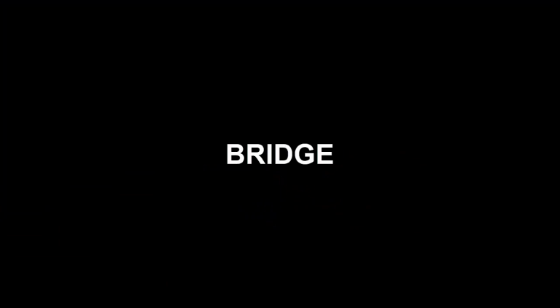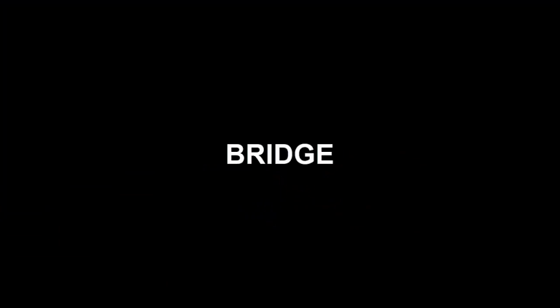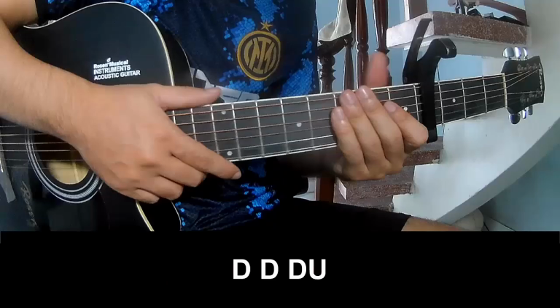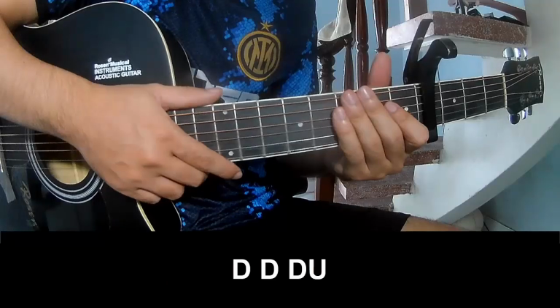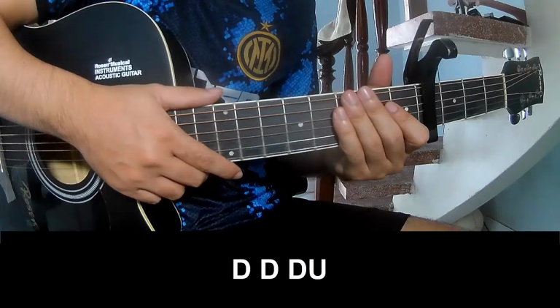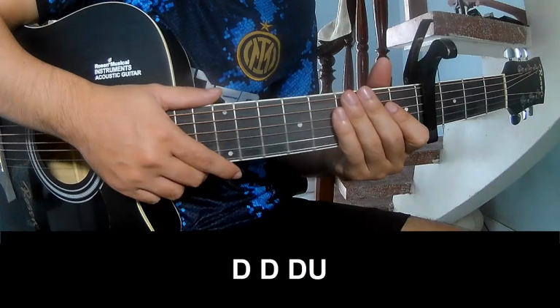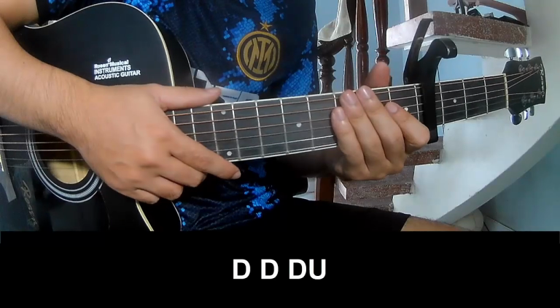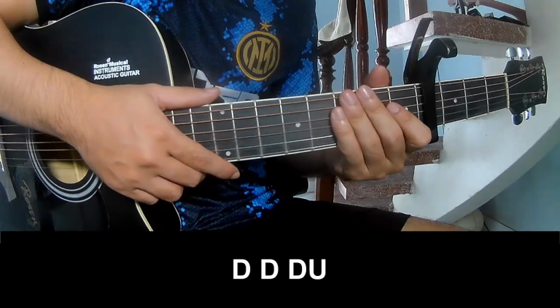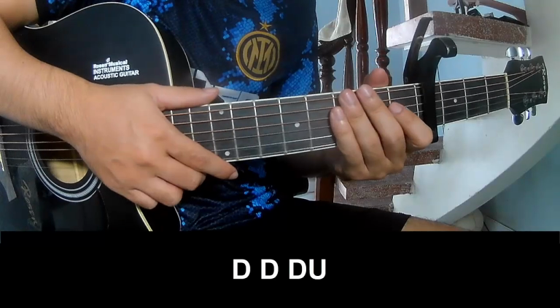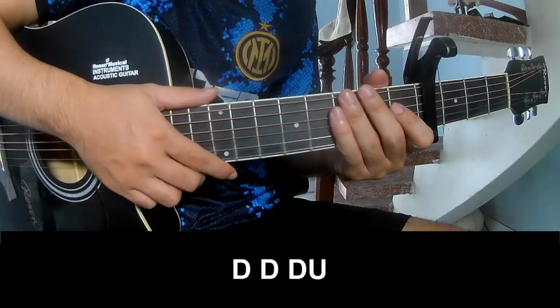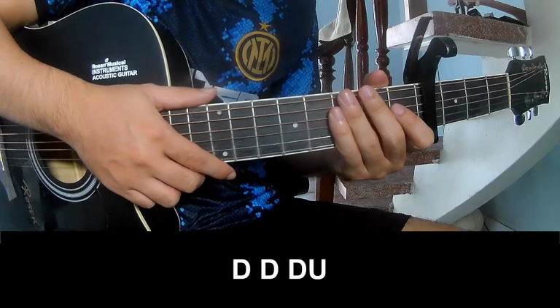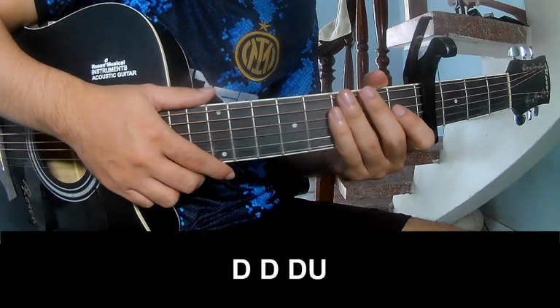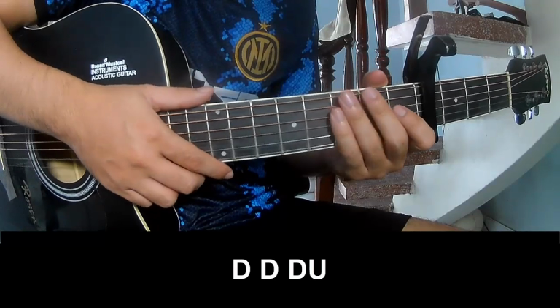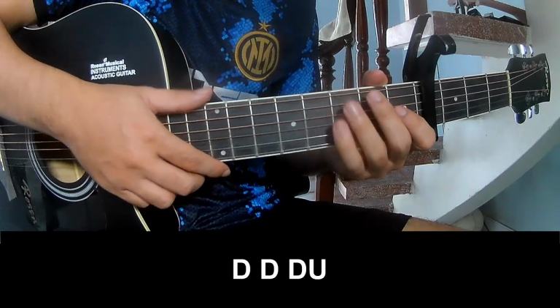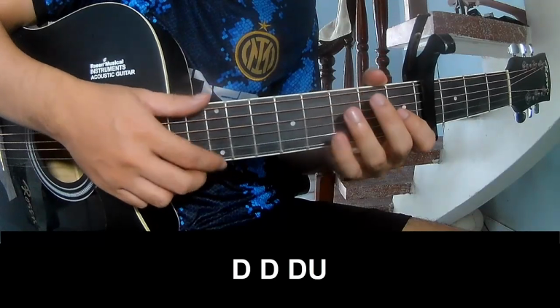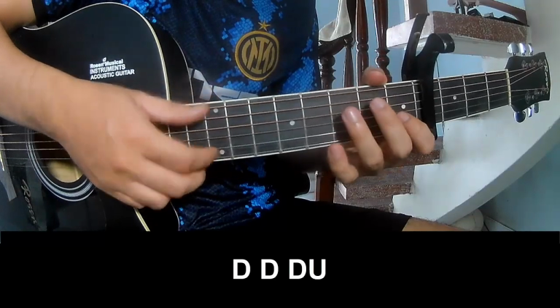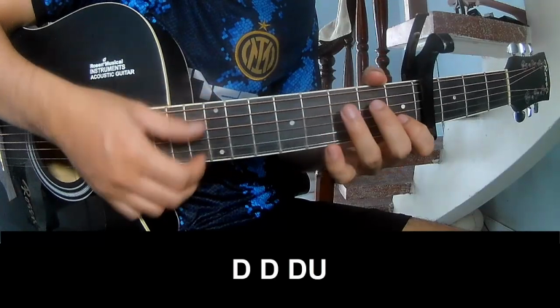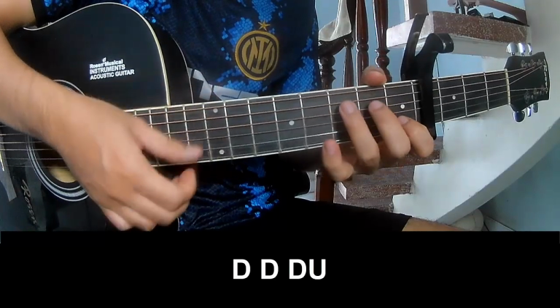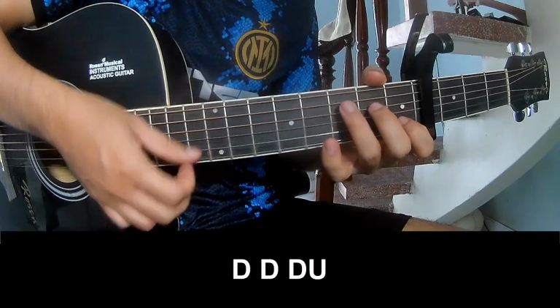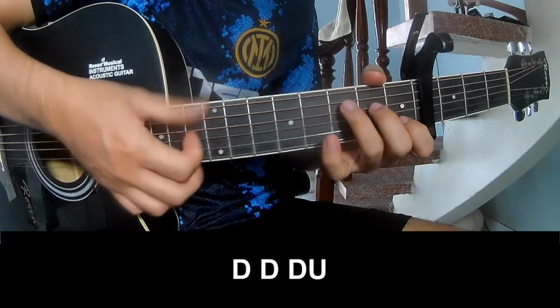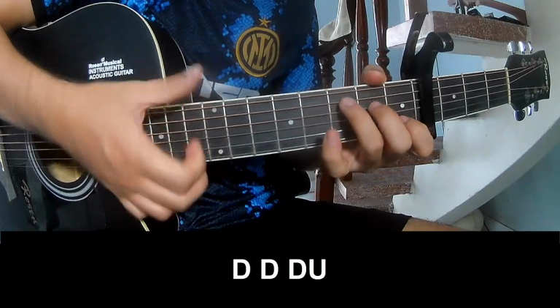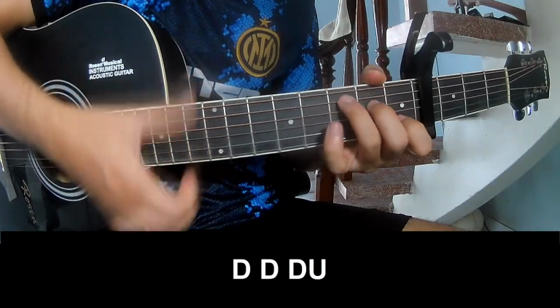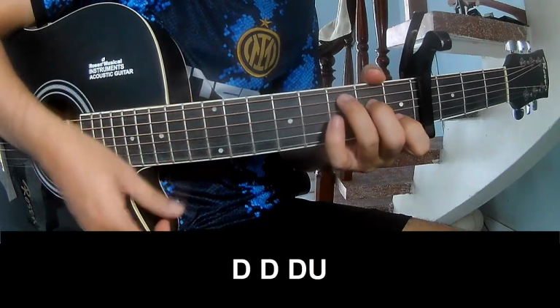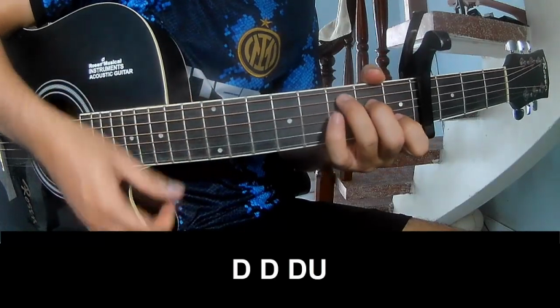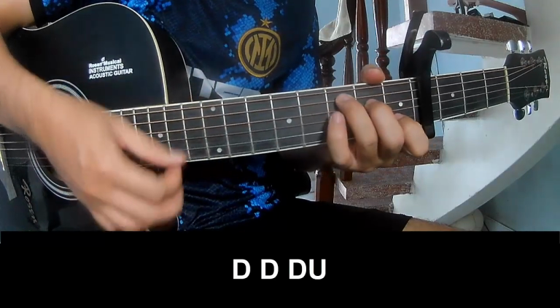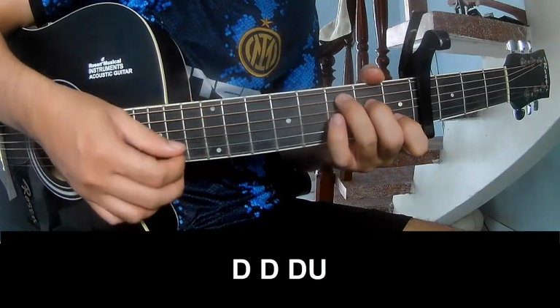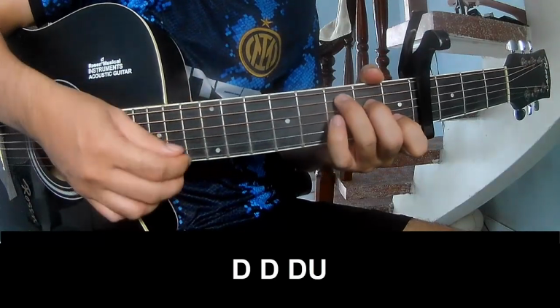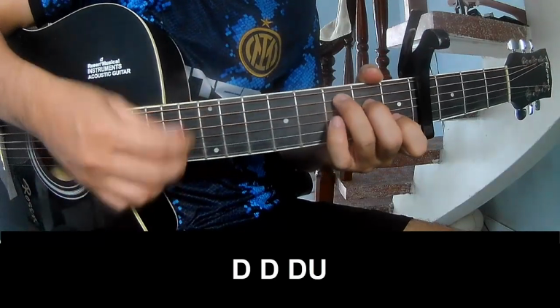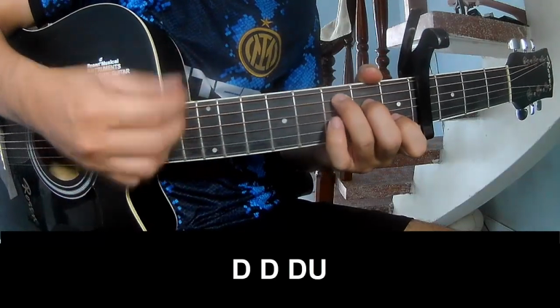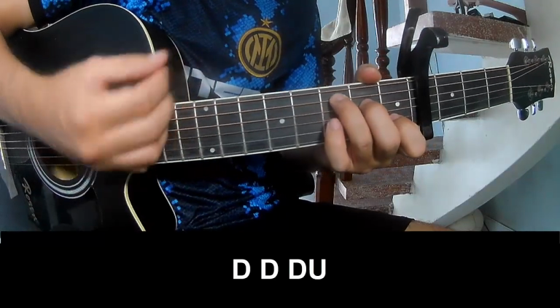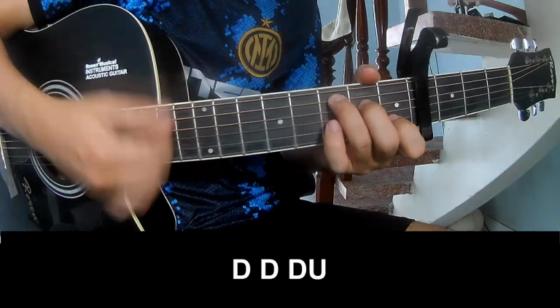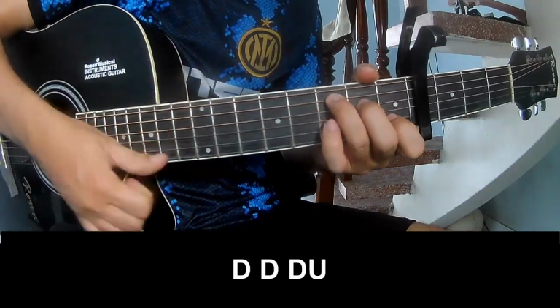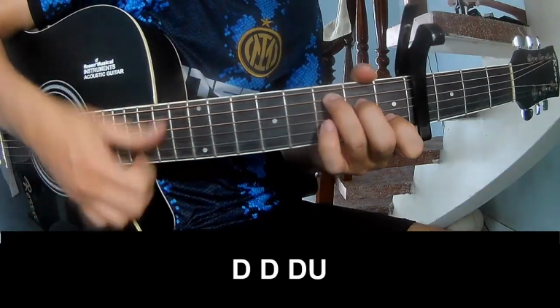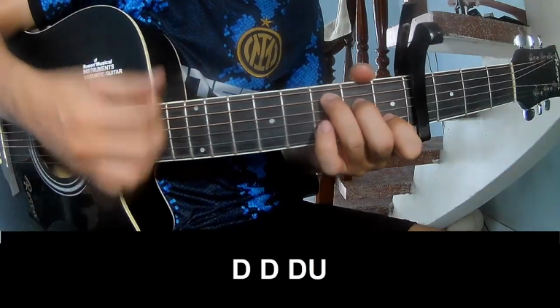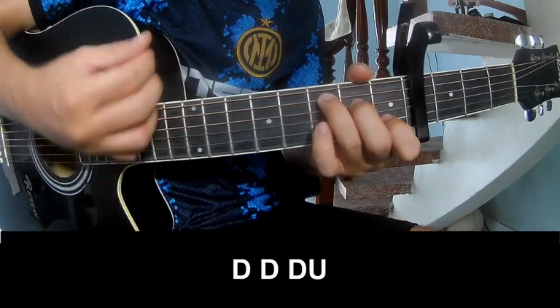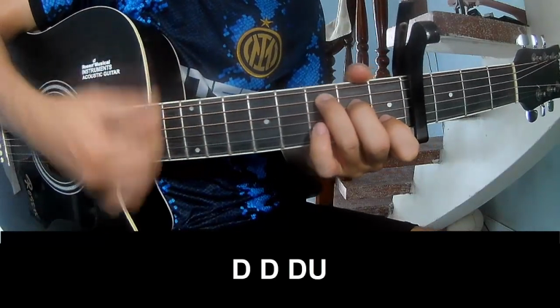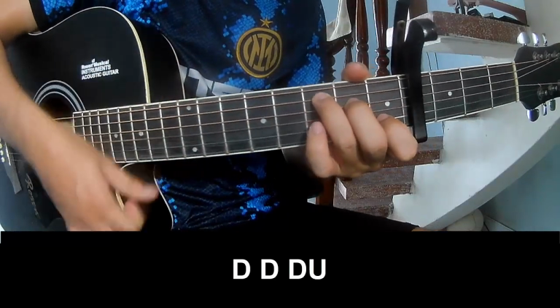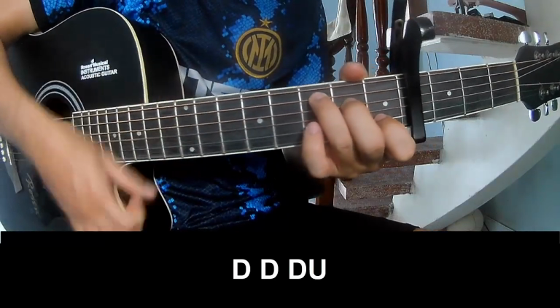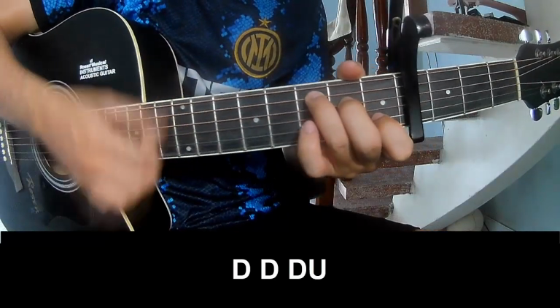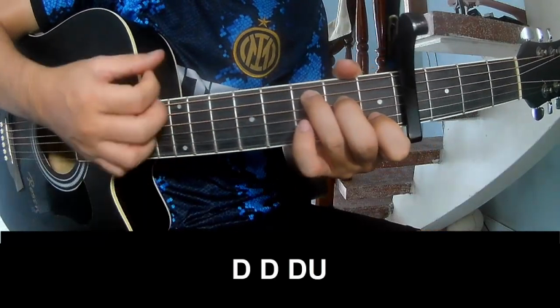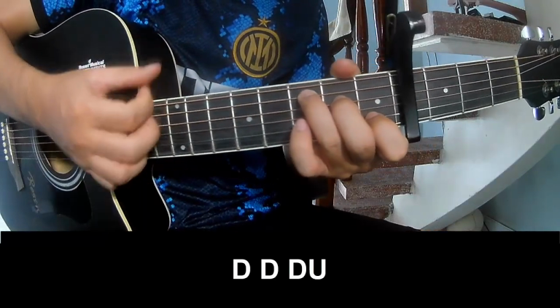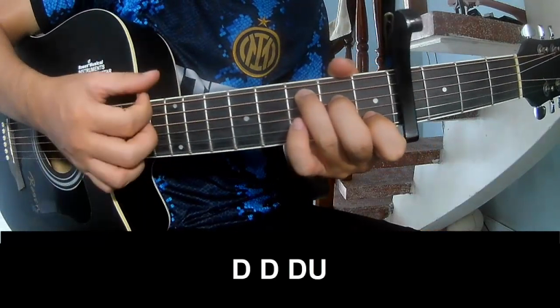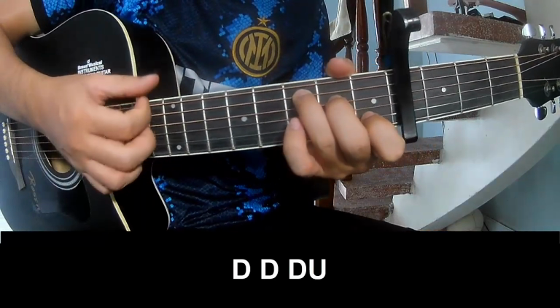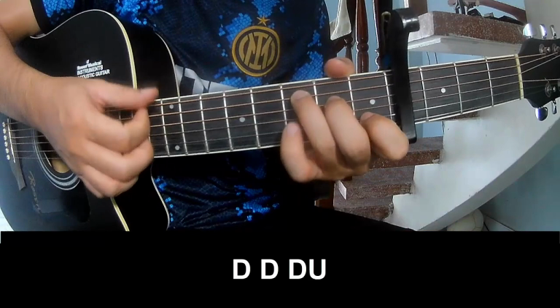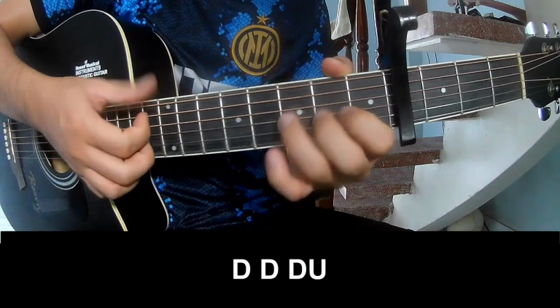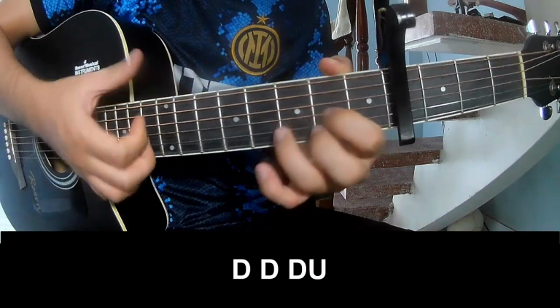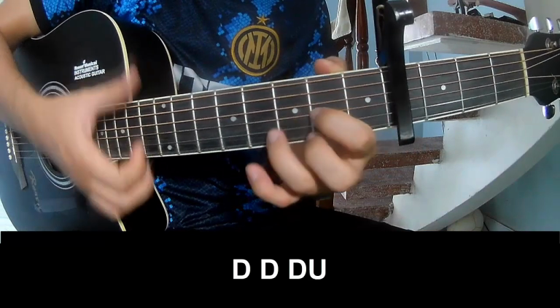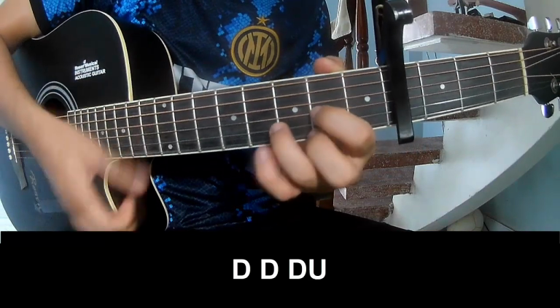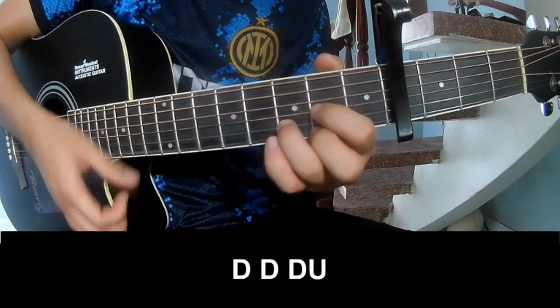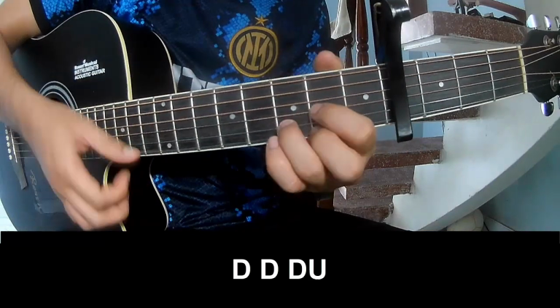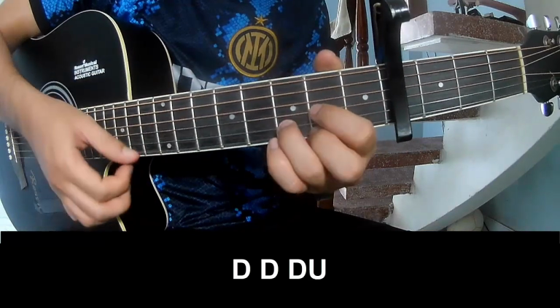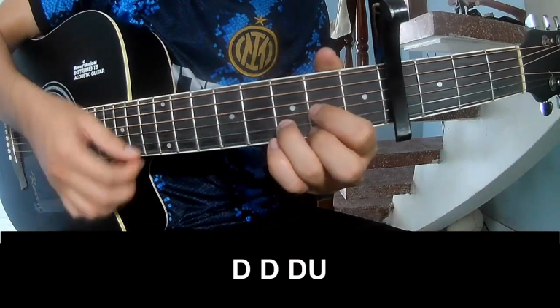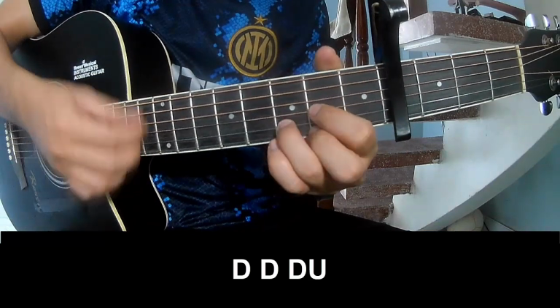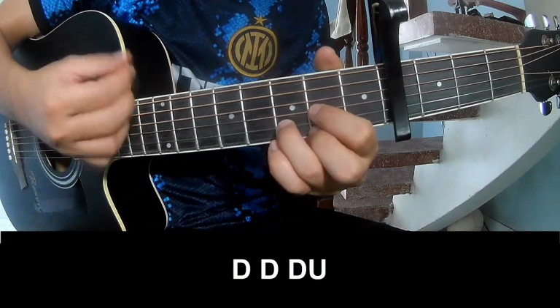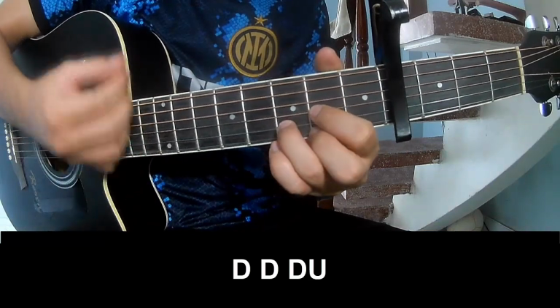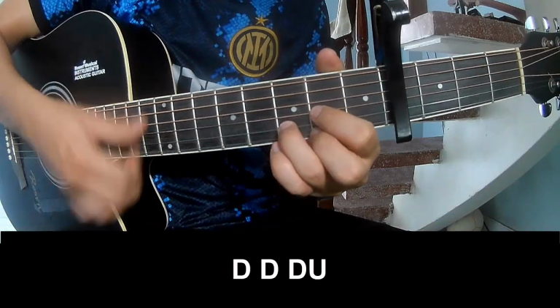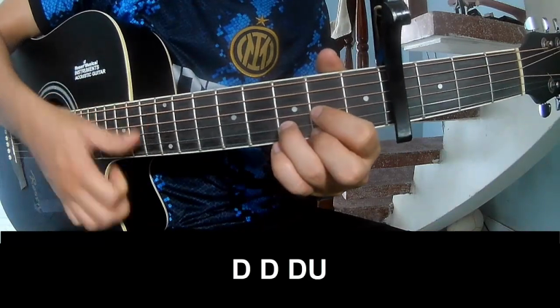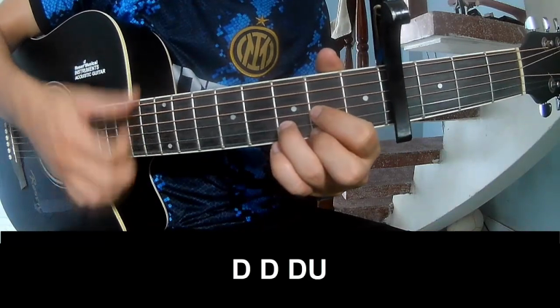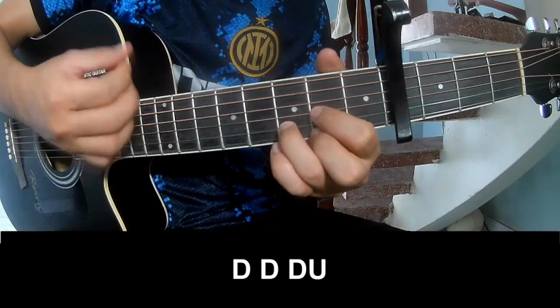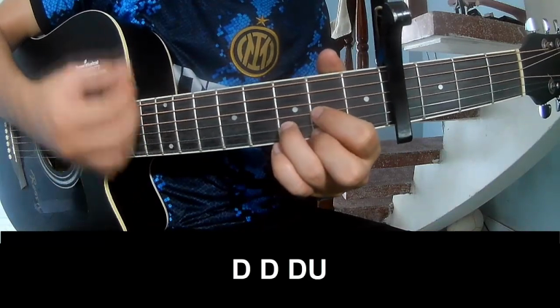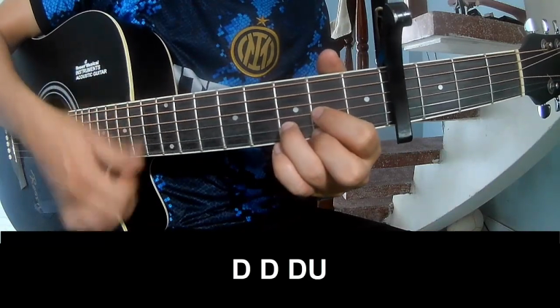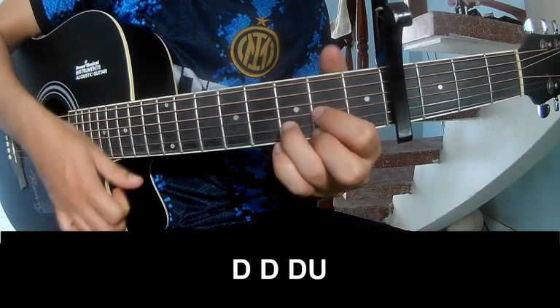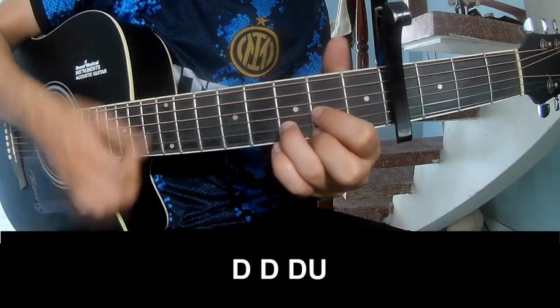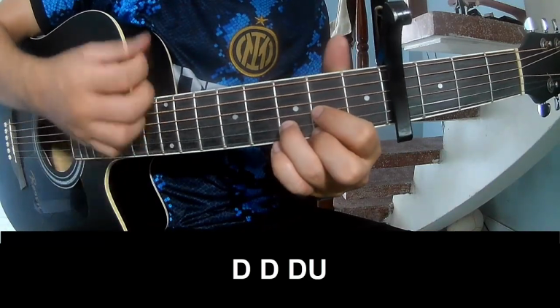To the chorus, we play: down, down, down, up, down, down, up.